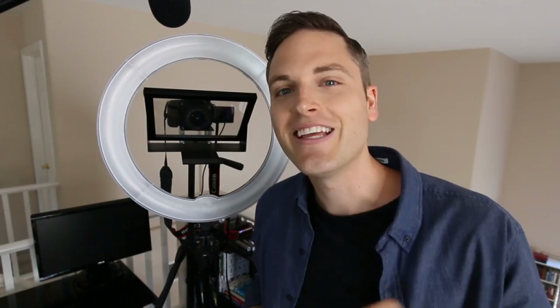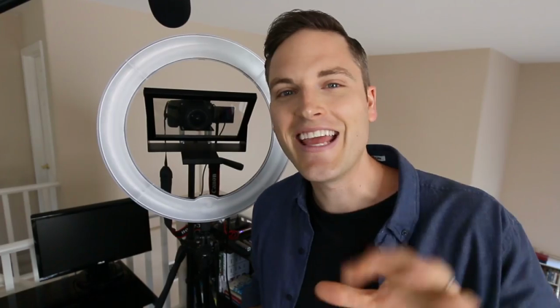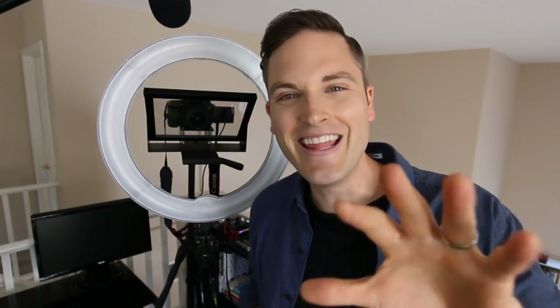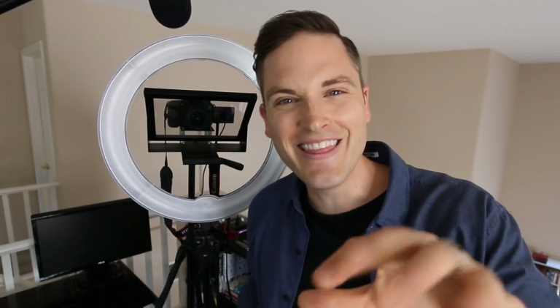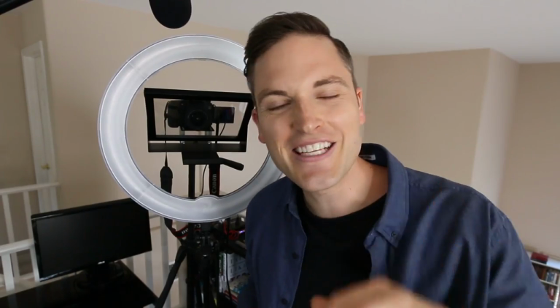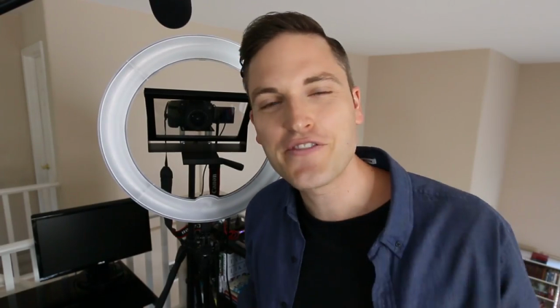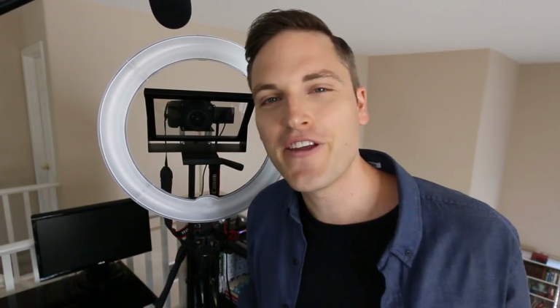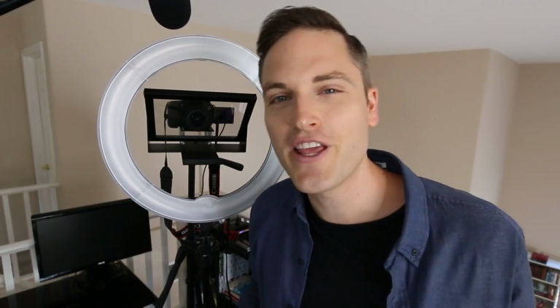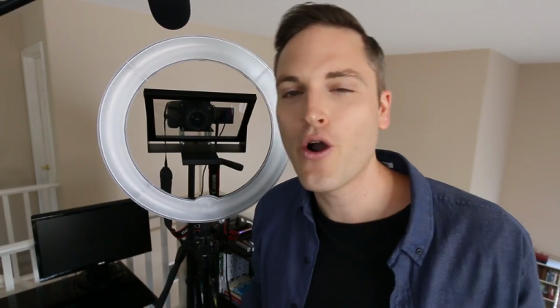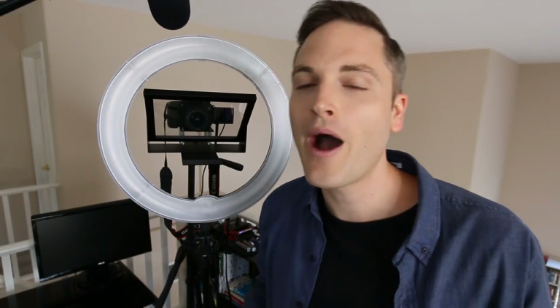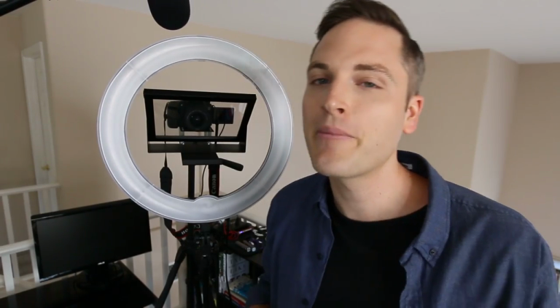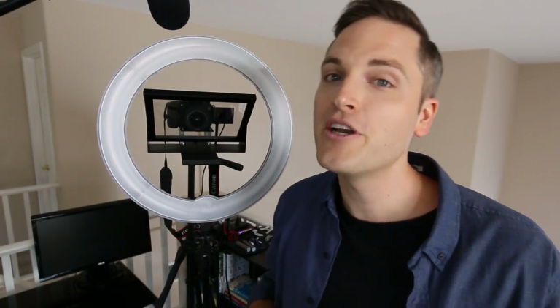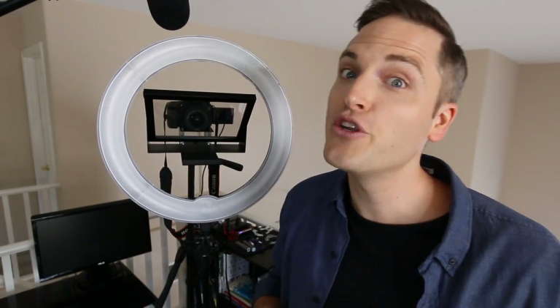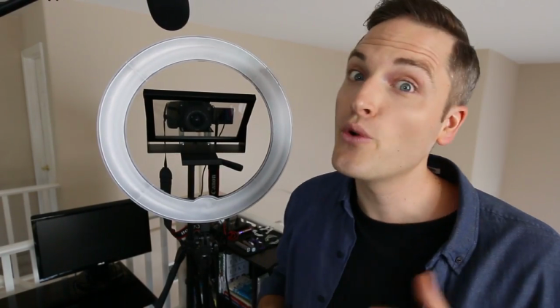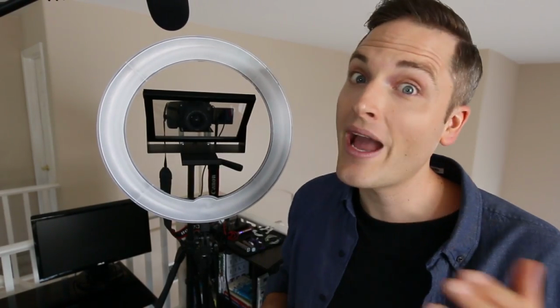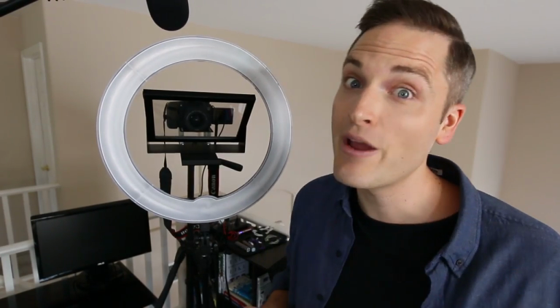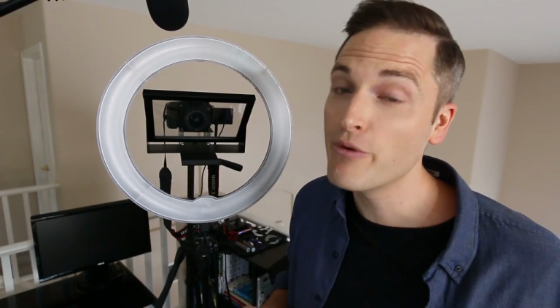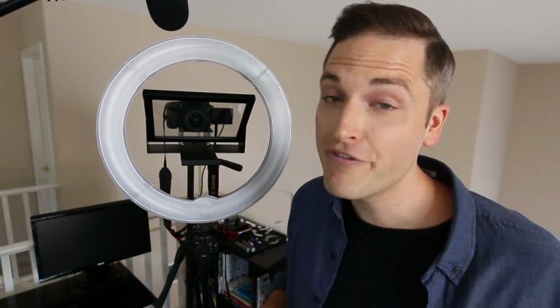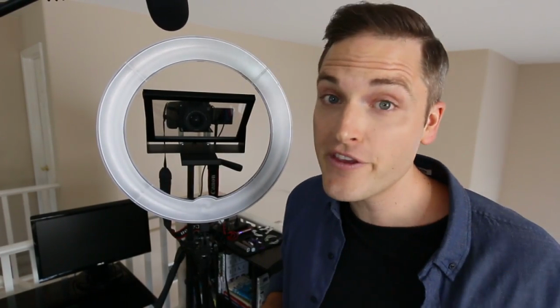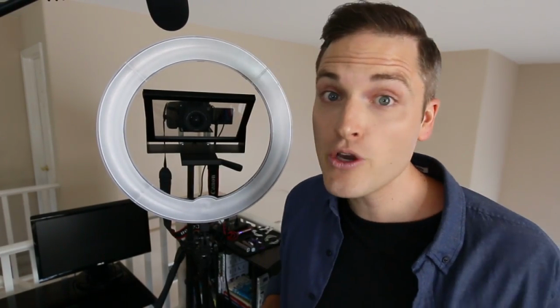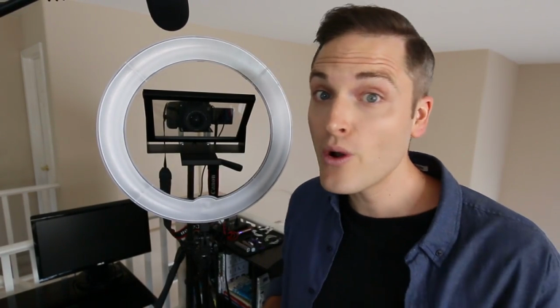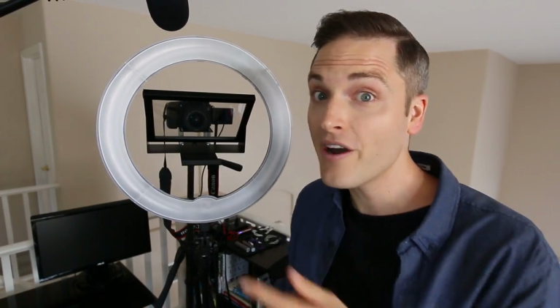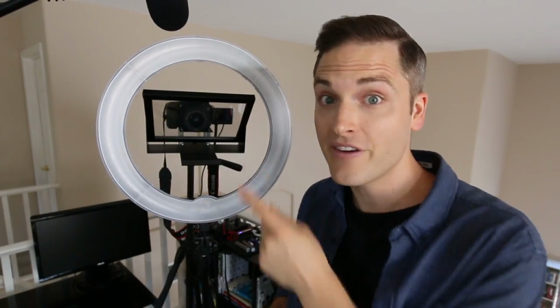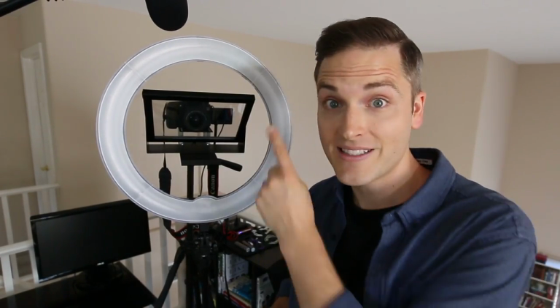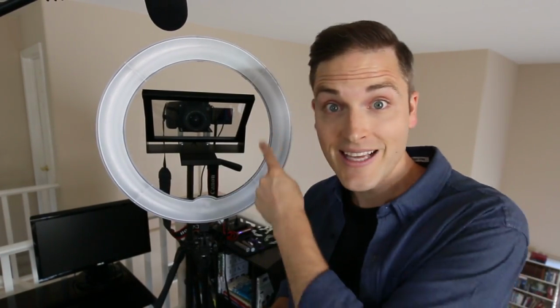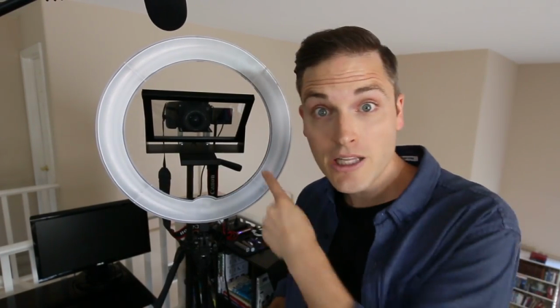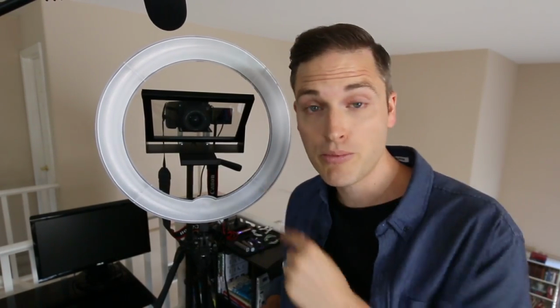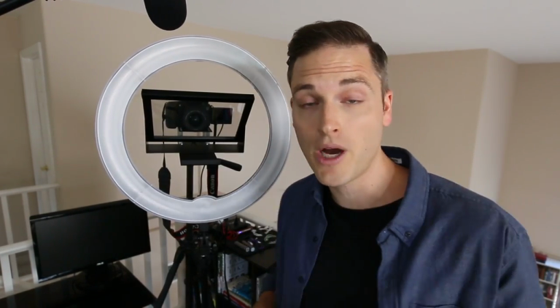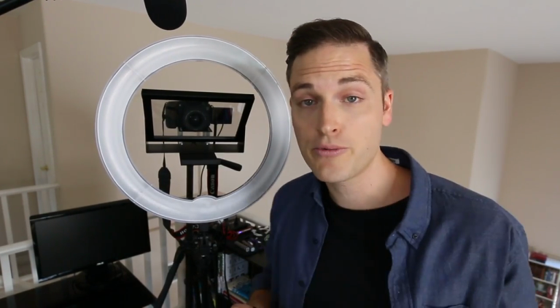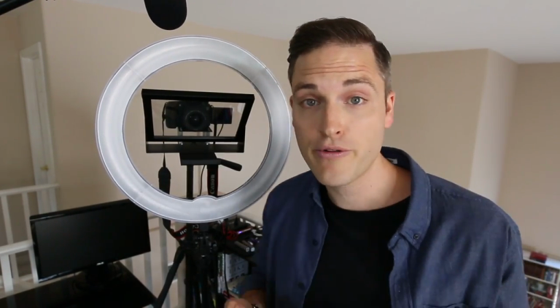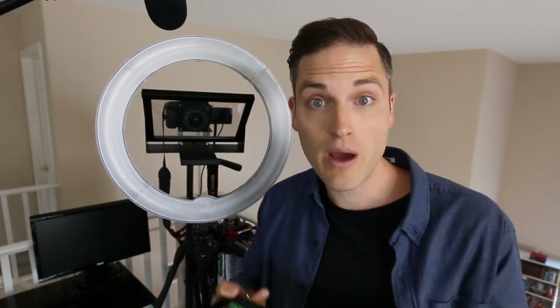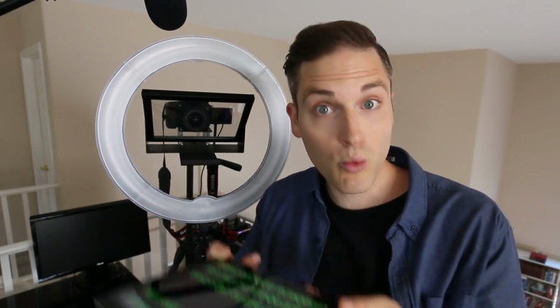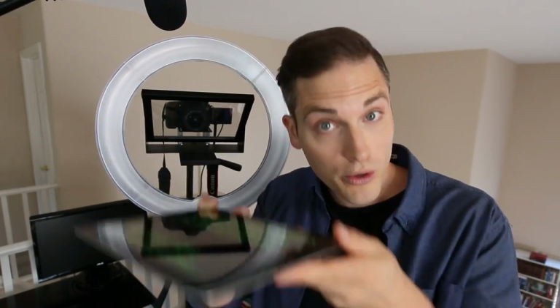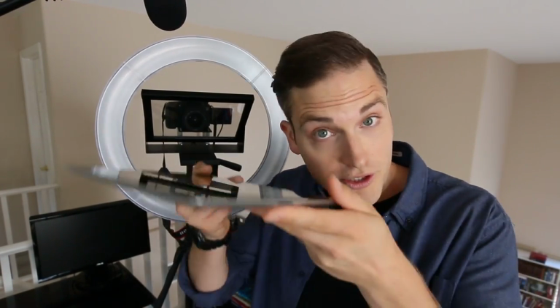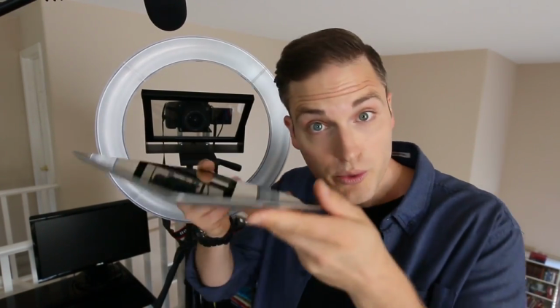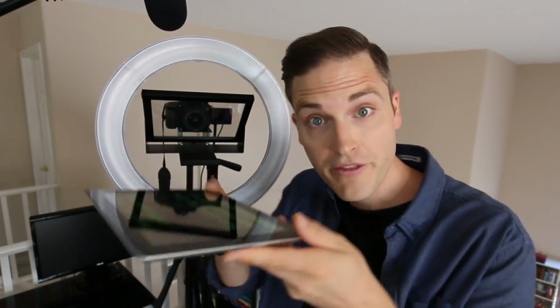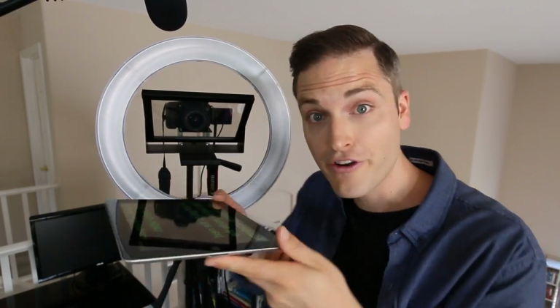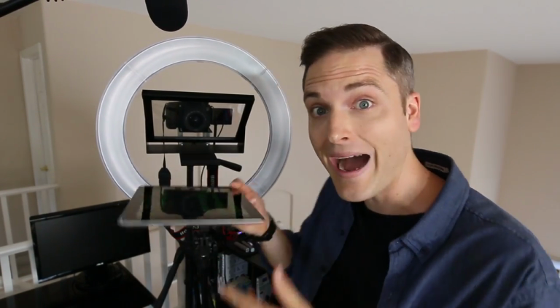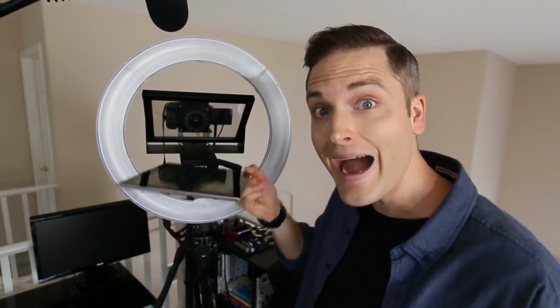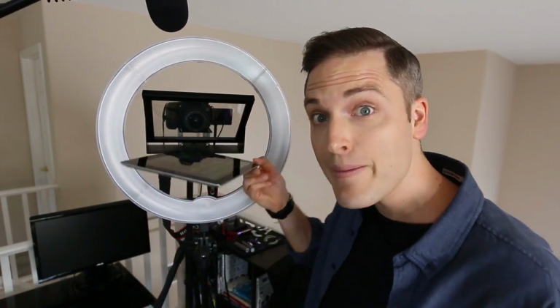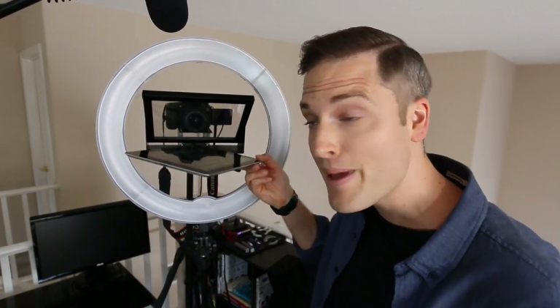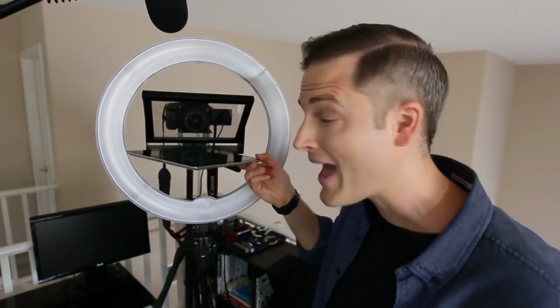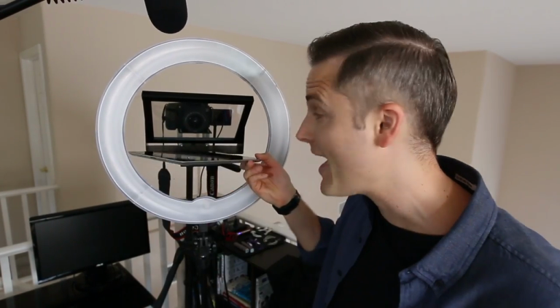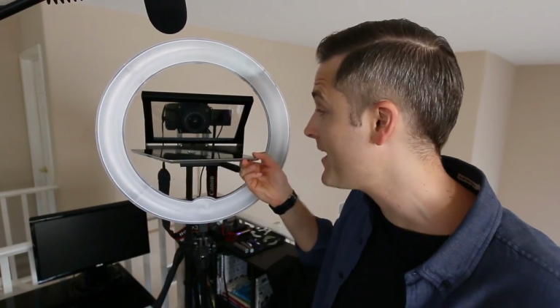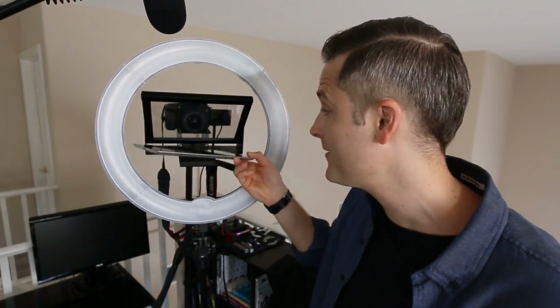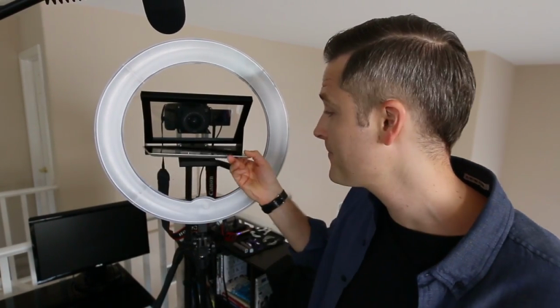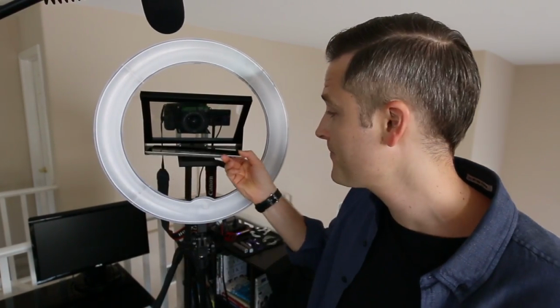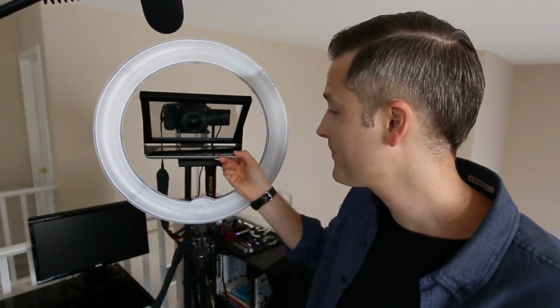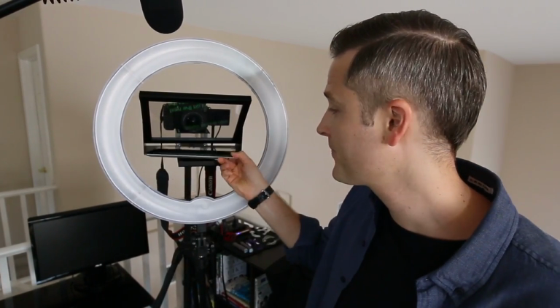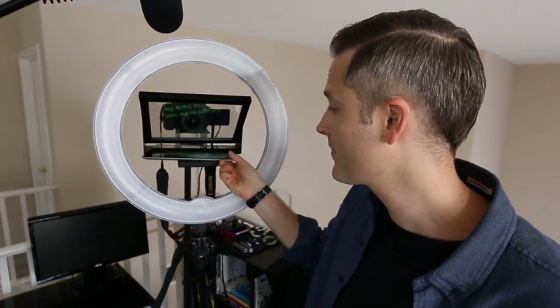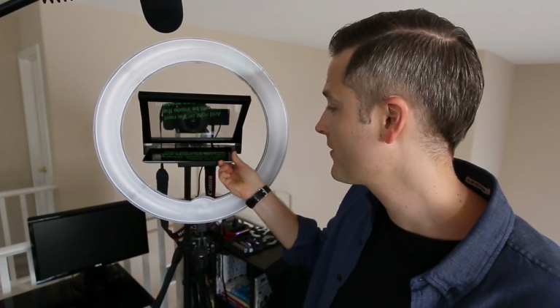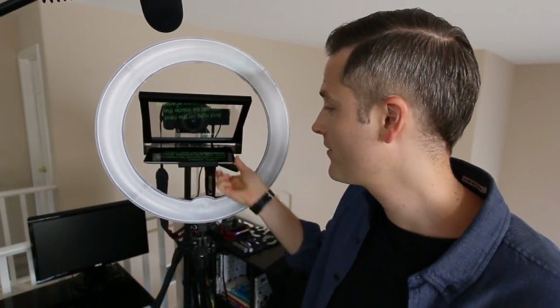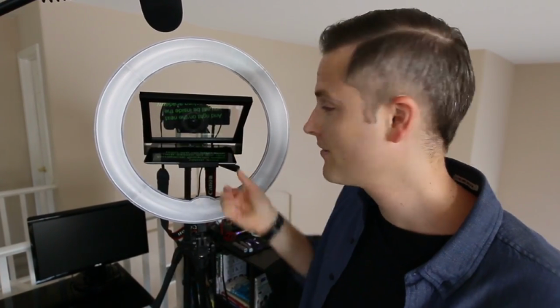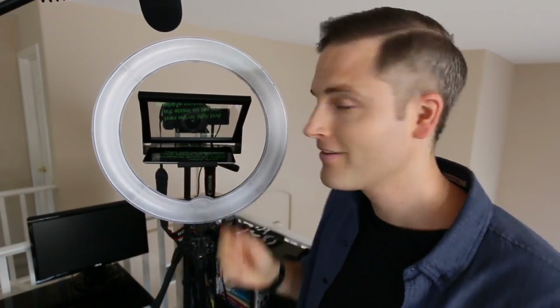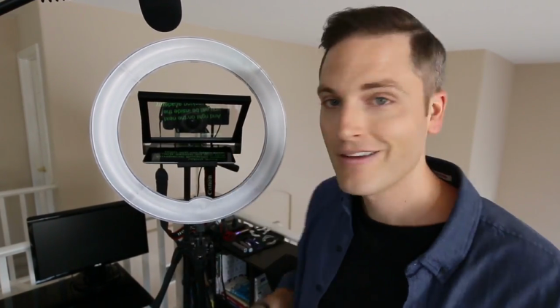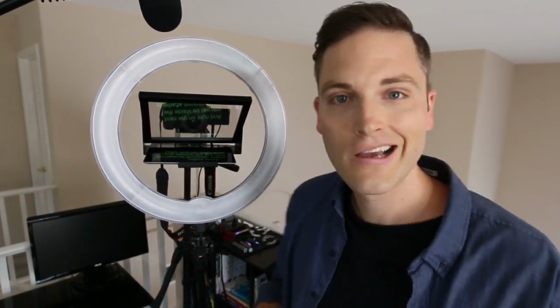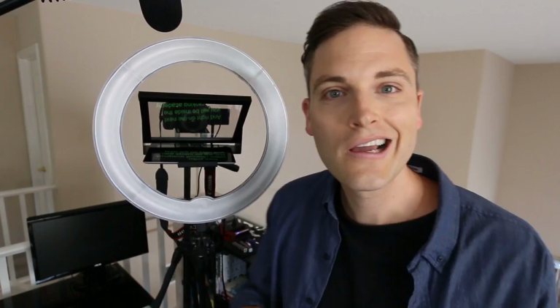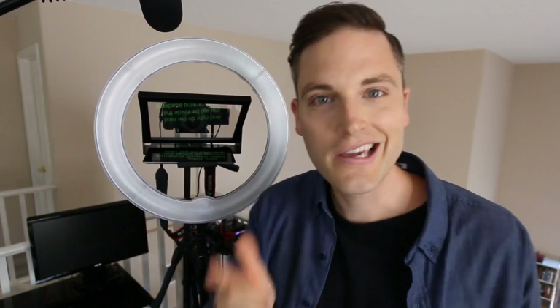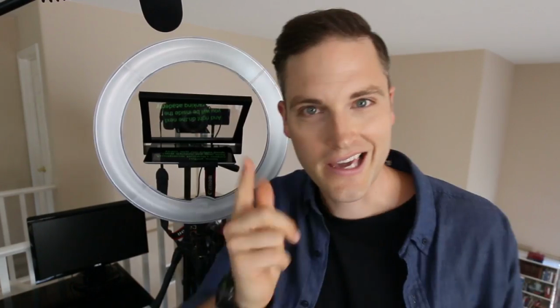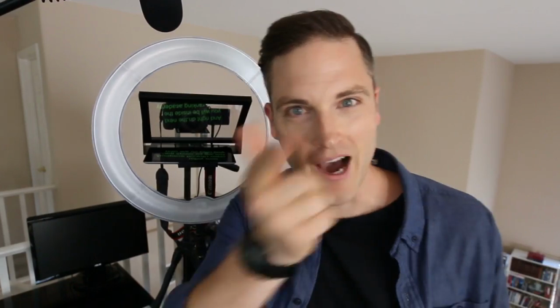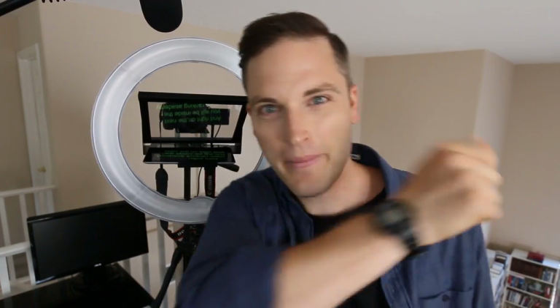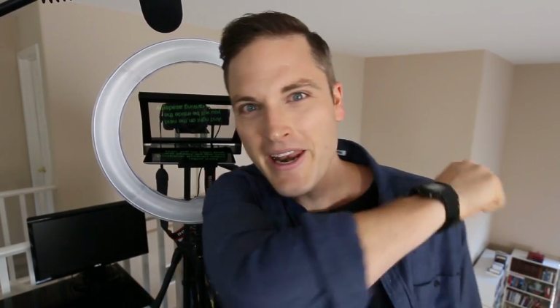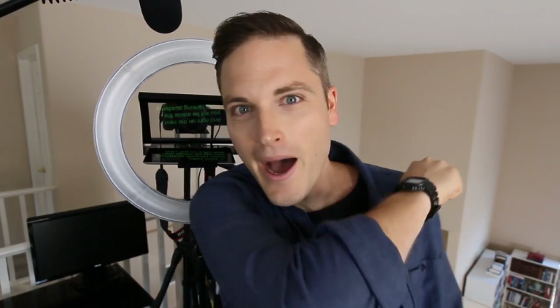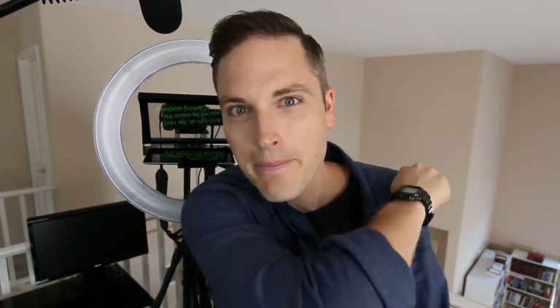In this video, I'm gonna do a review of a teleprompter that works with your iPad, coming up.